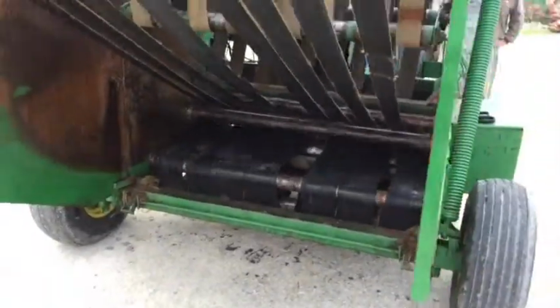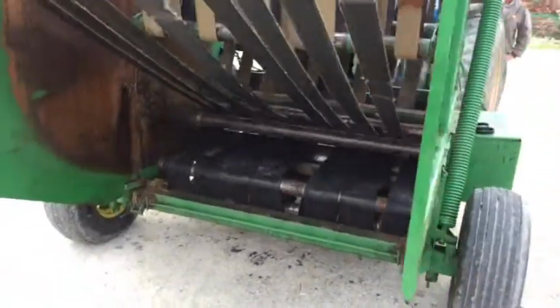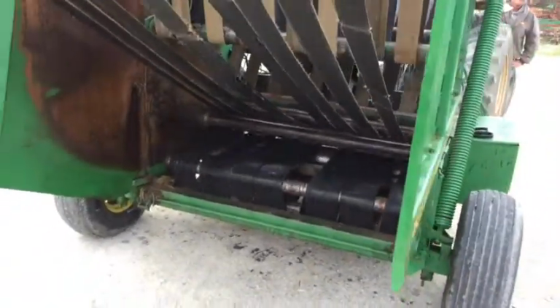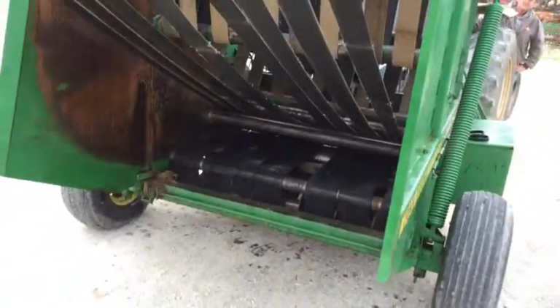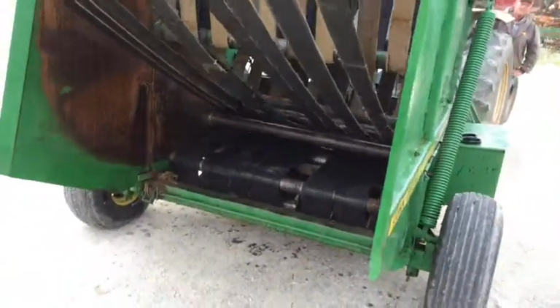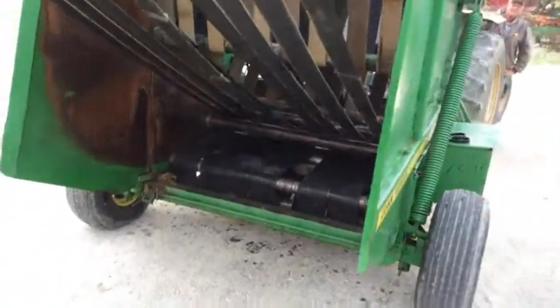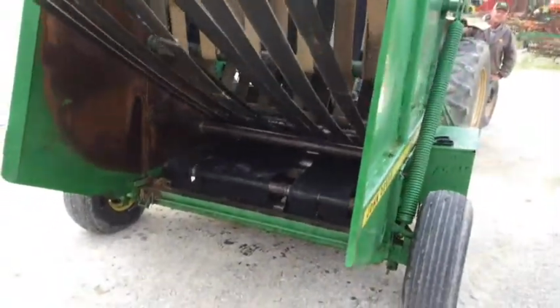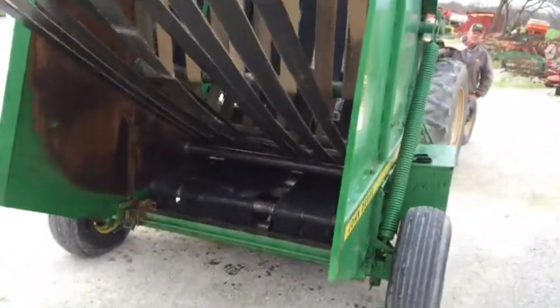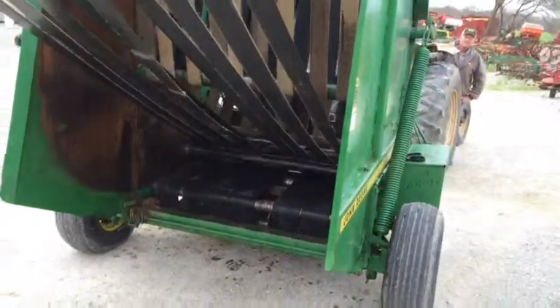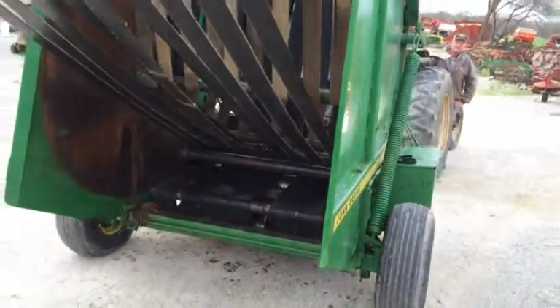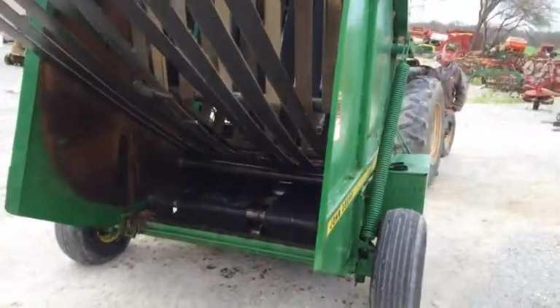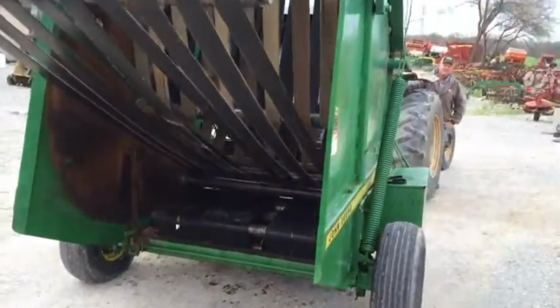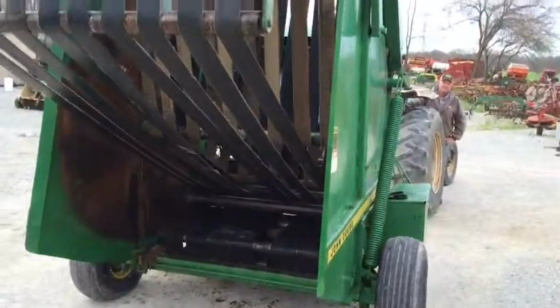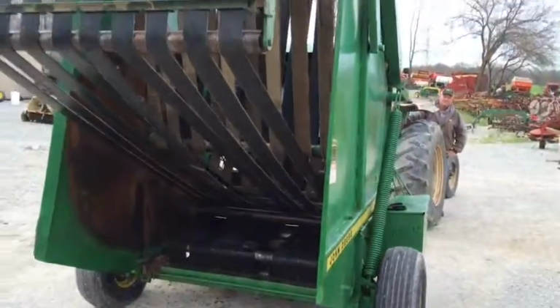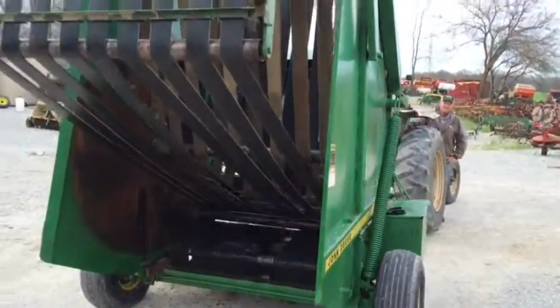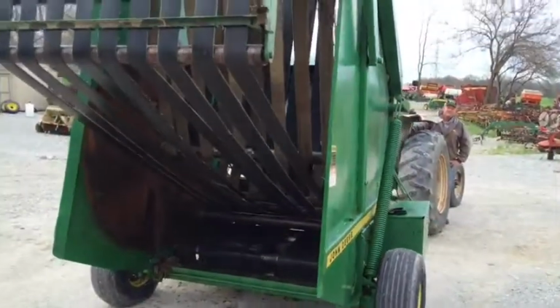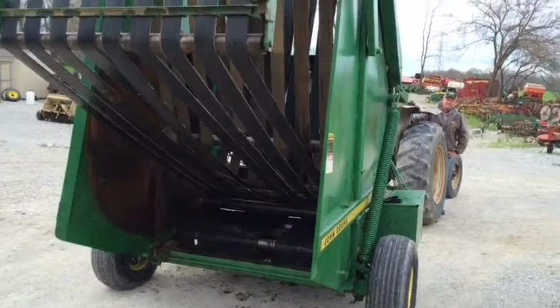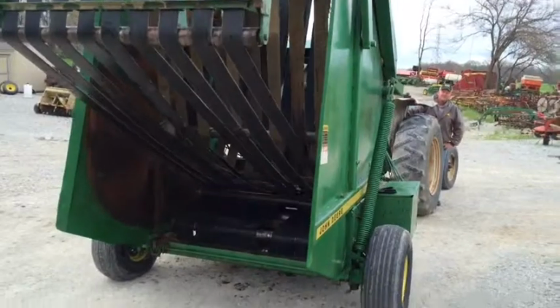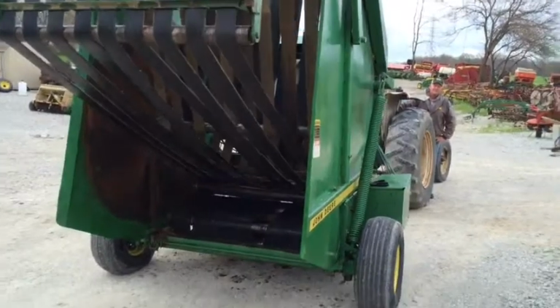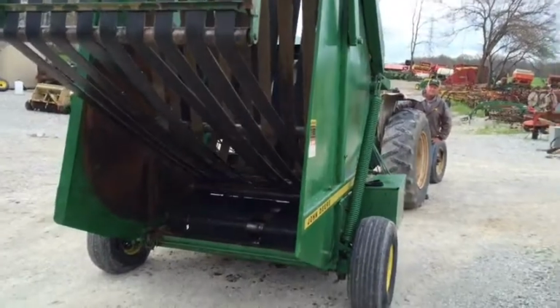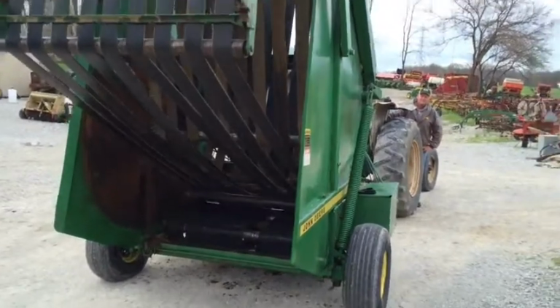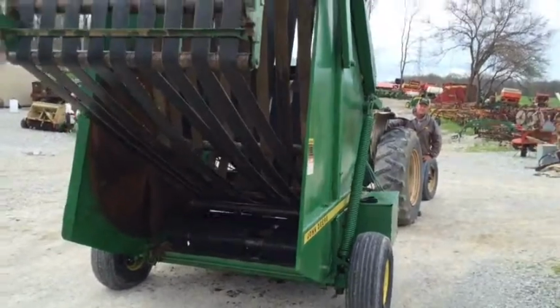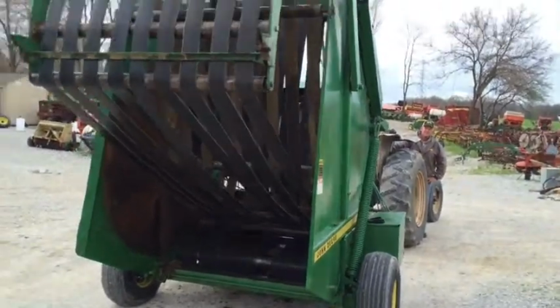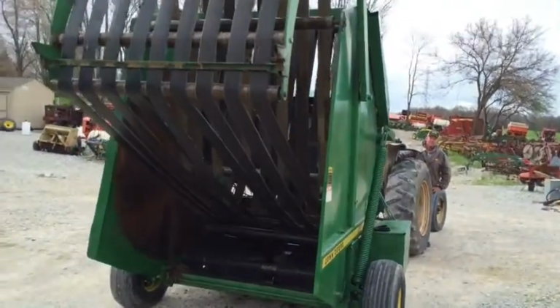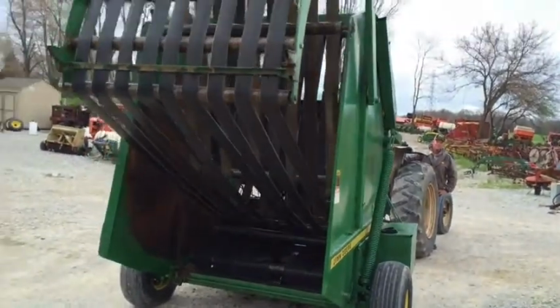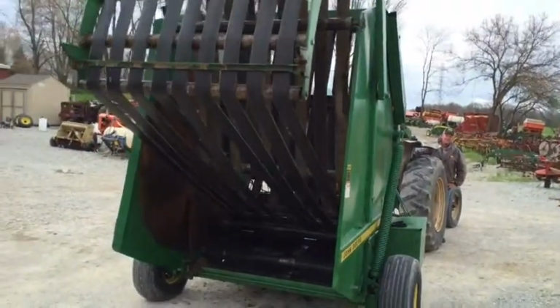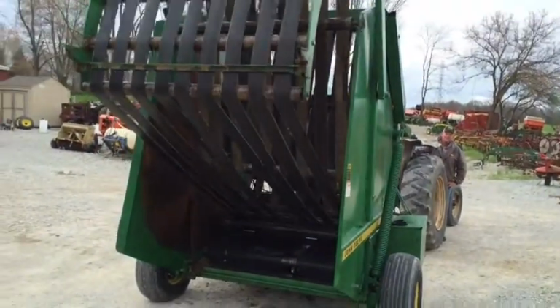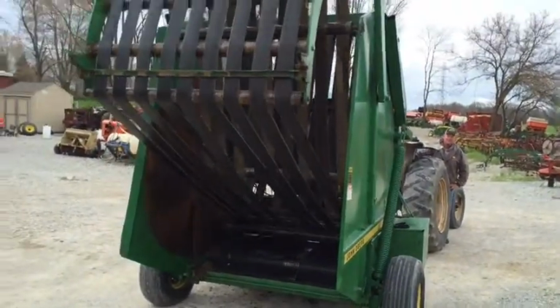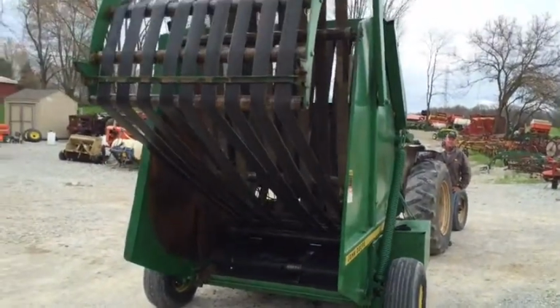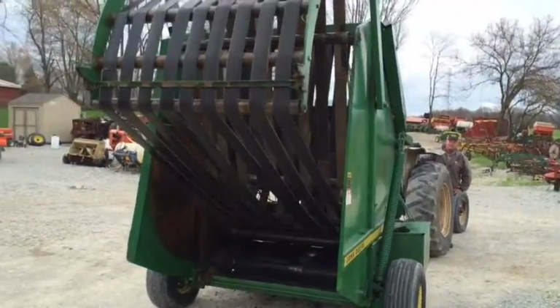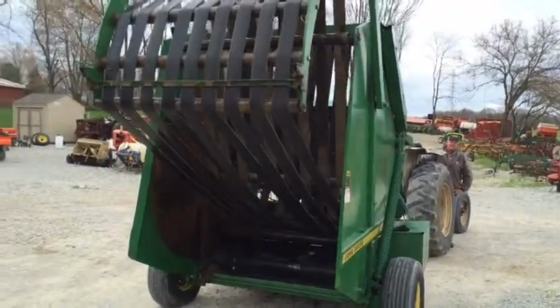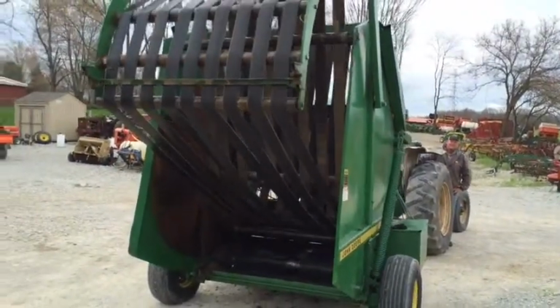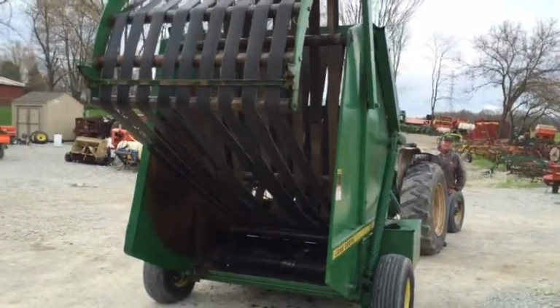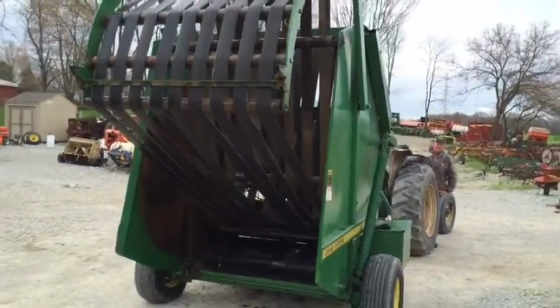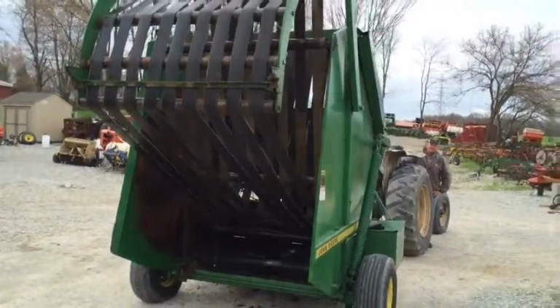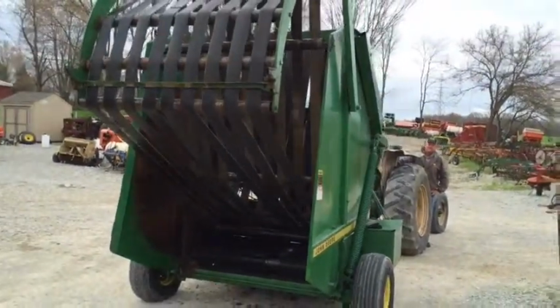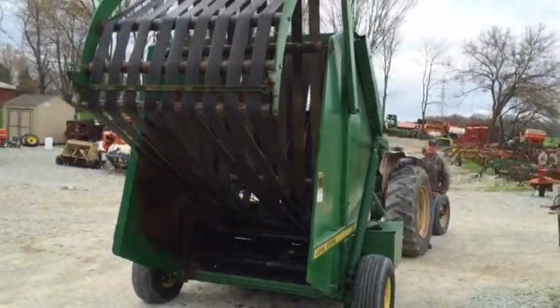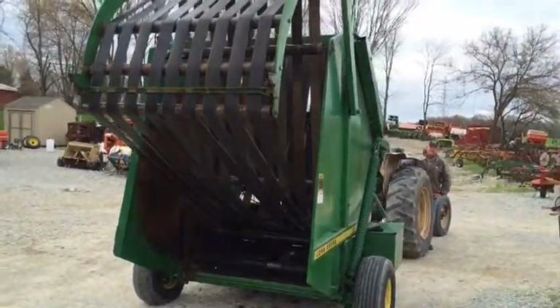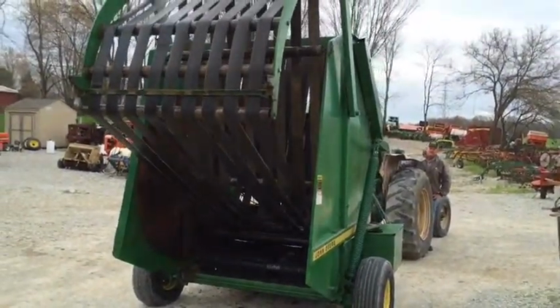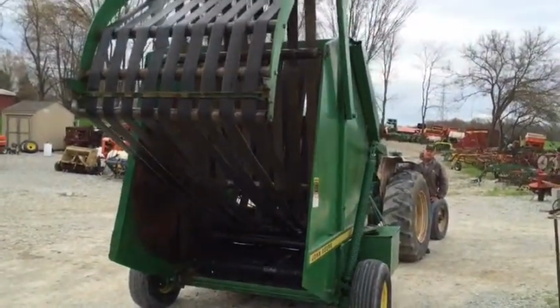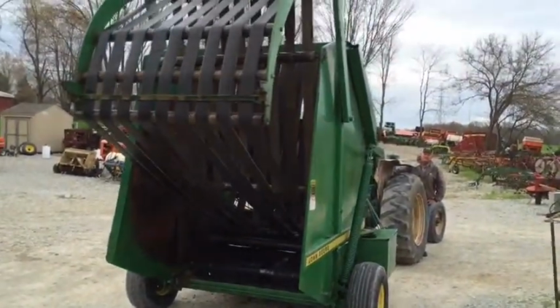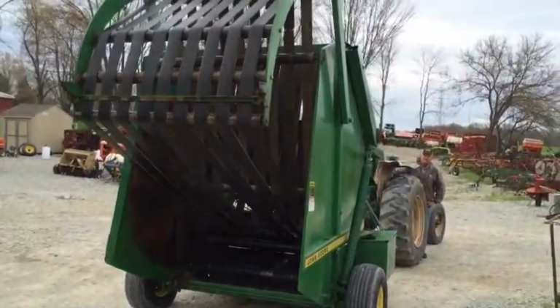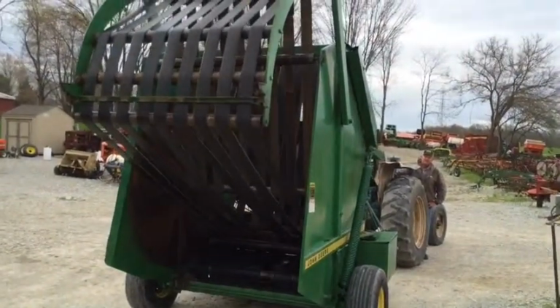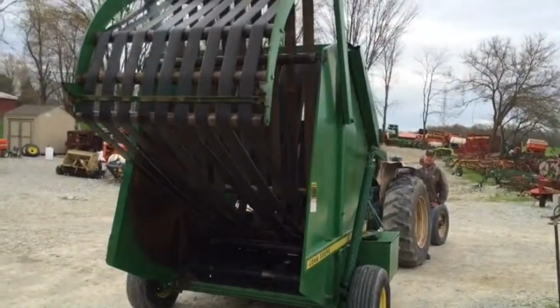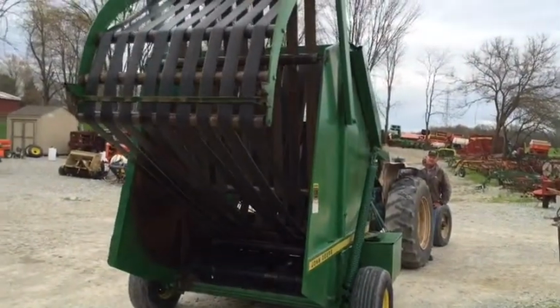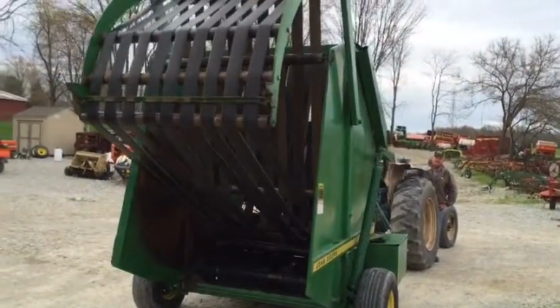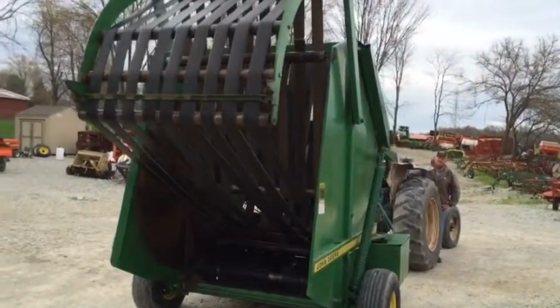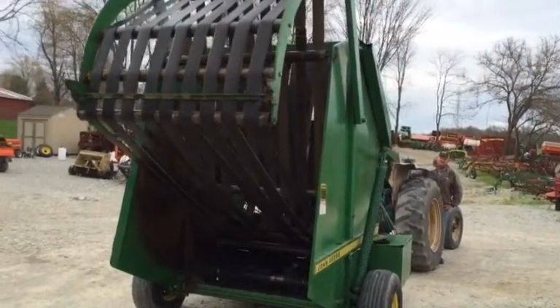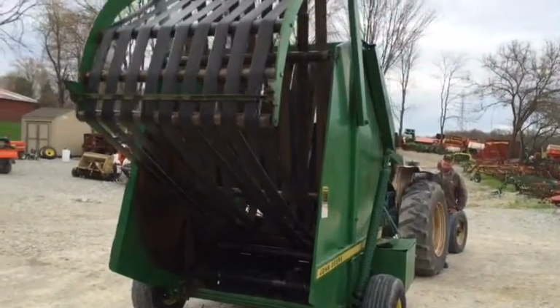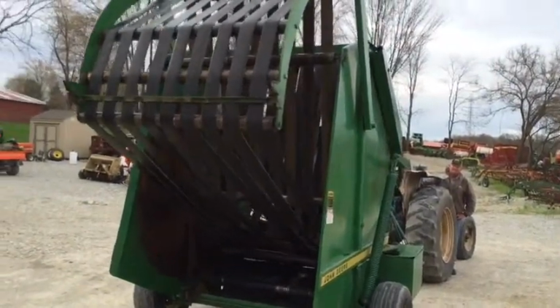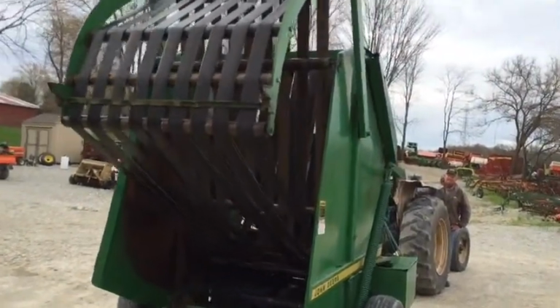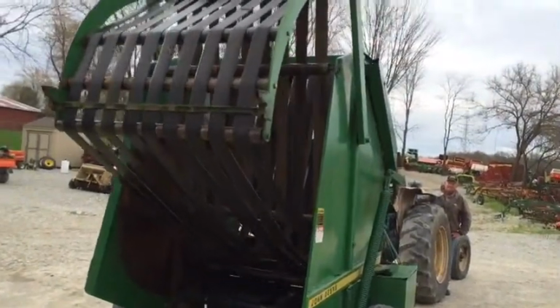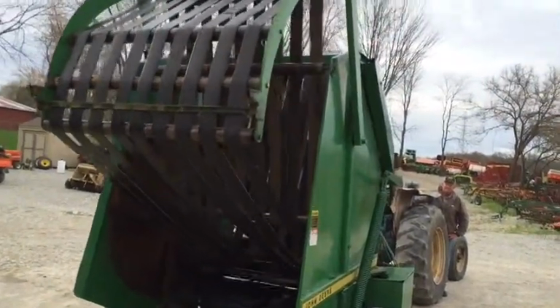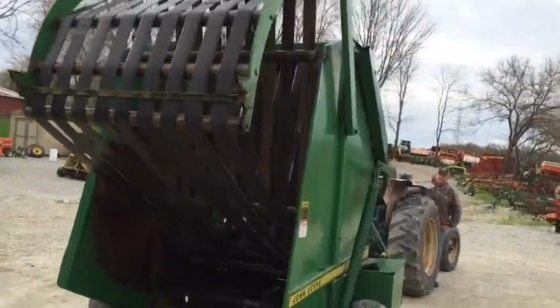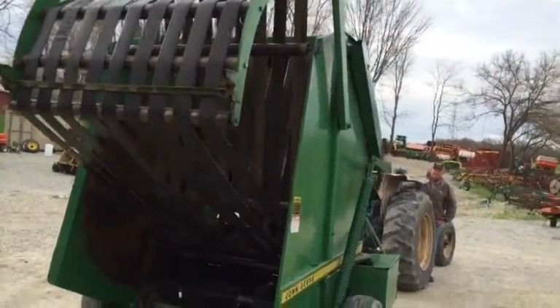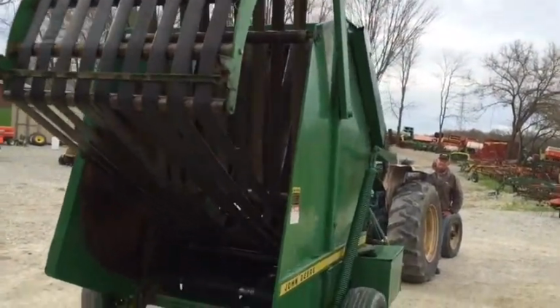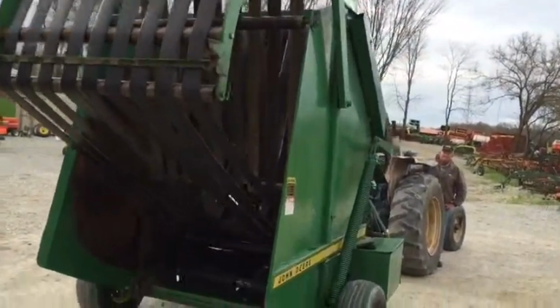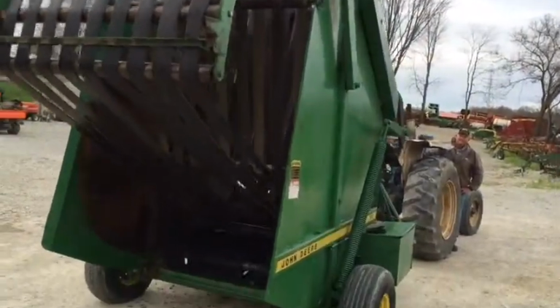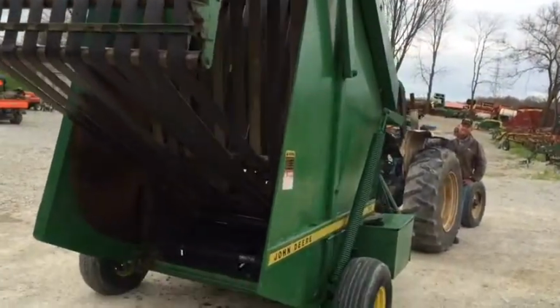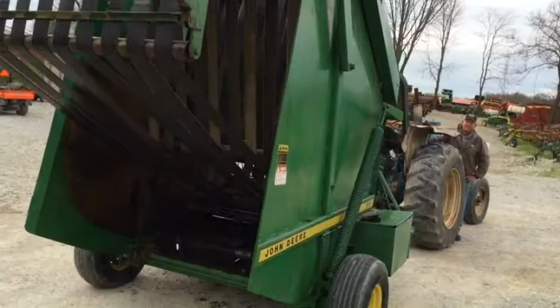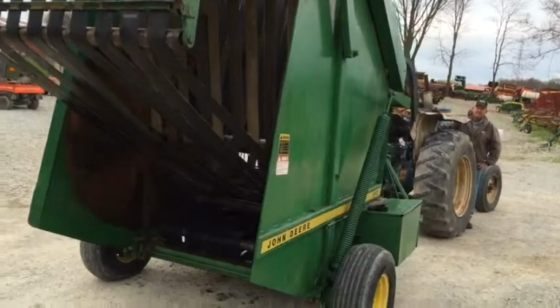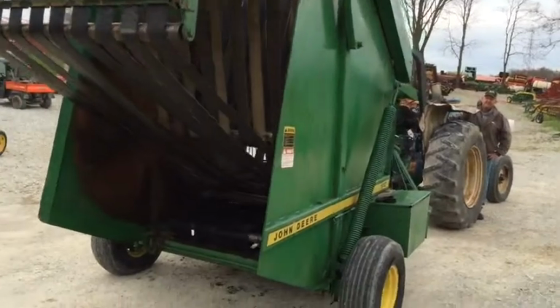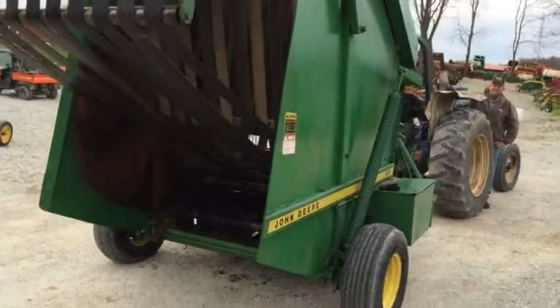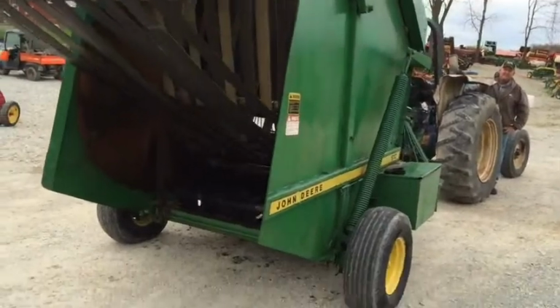As you can see, it's belt on the floor, which helps roll the bale. Belts are decent. It has the smaller four-inch wide belts.